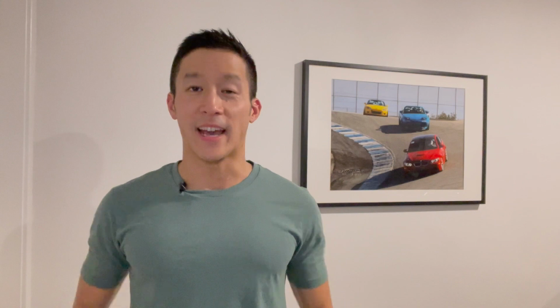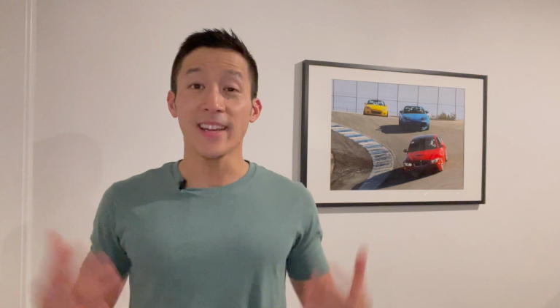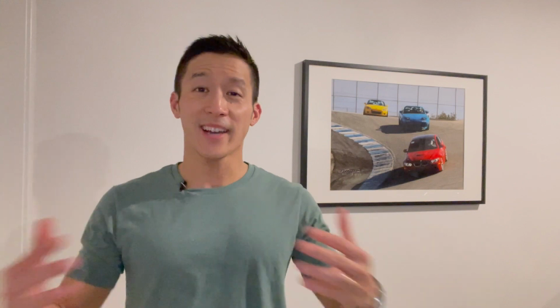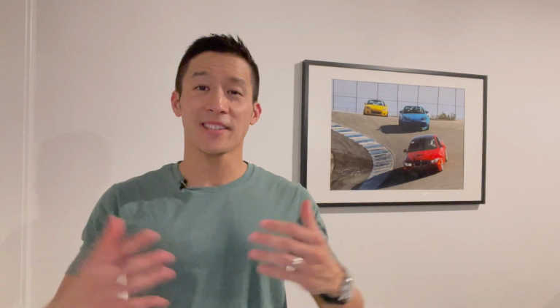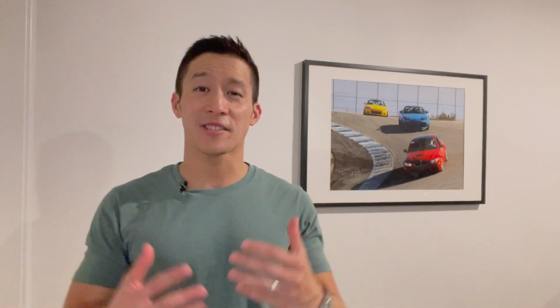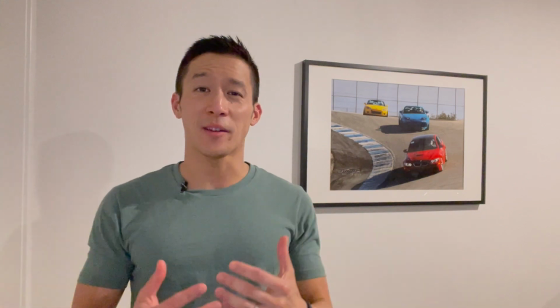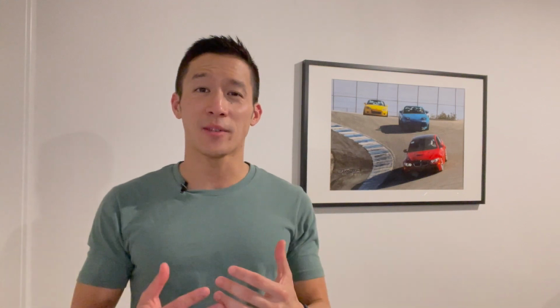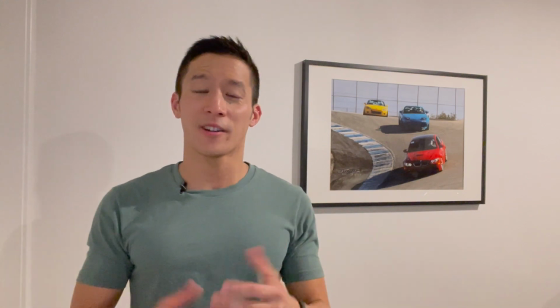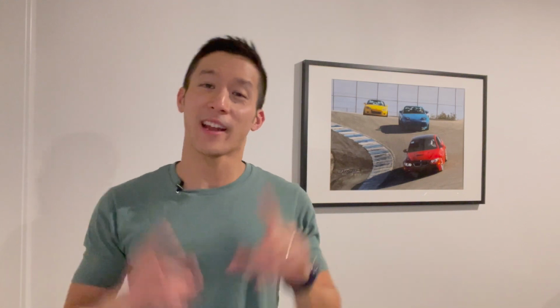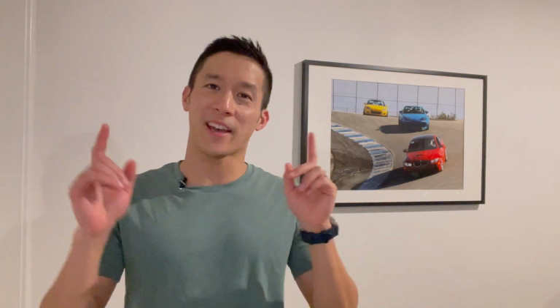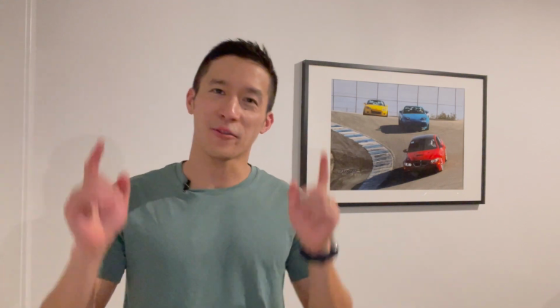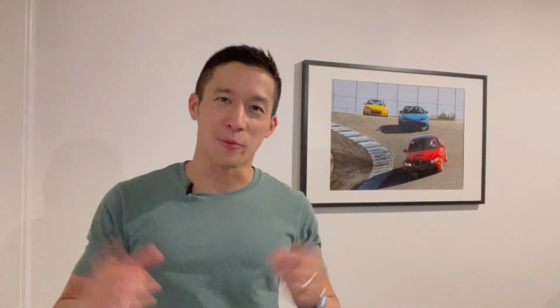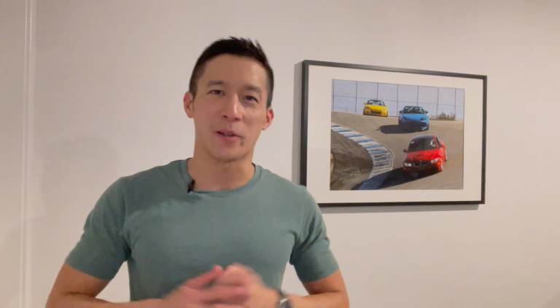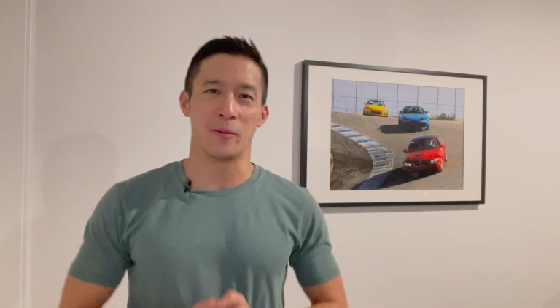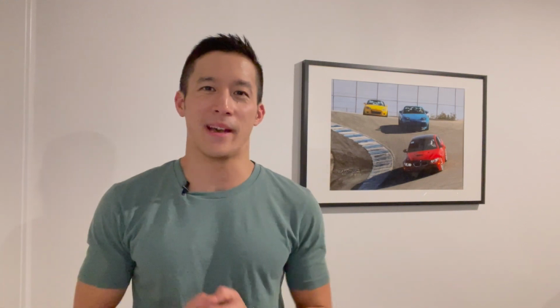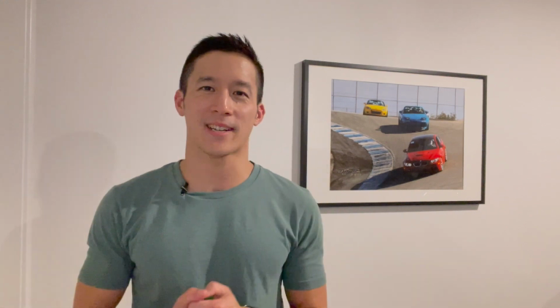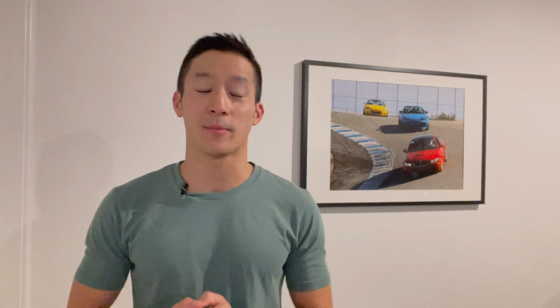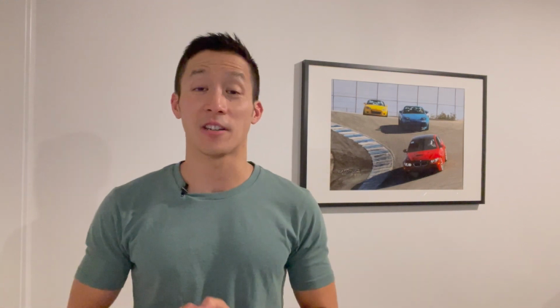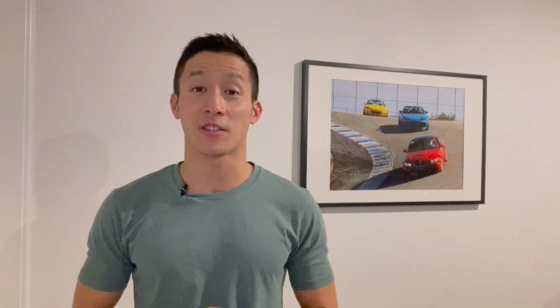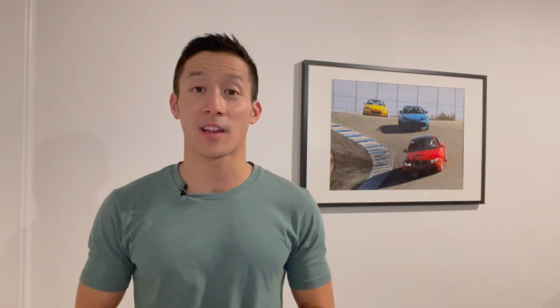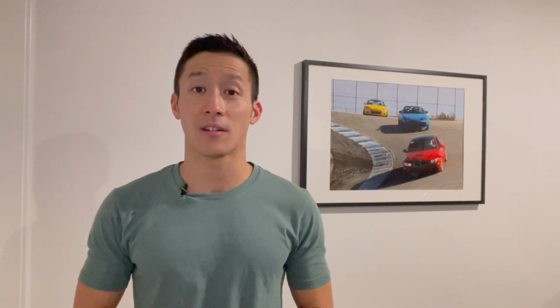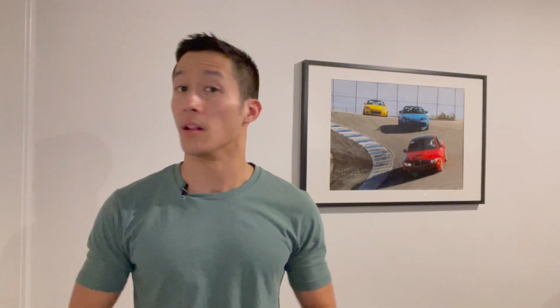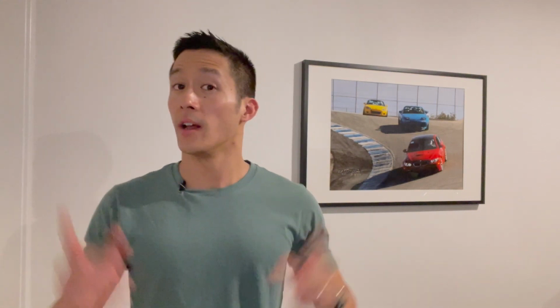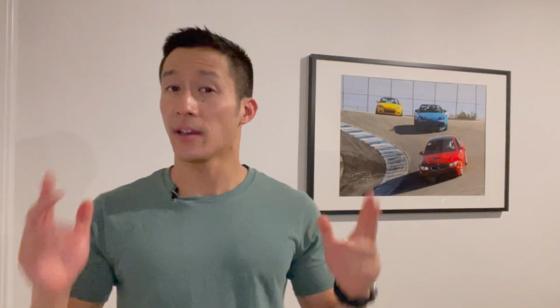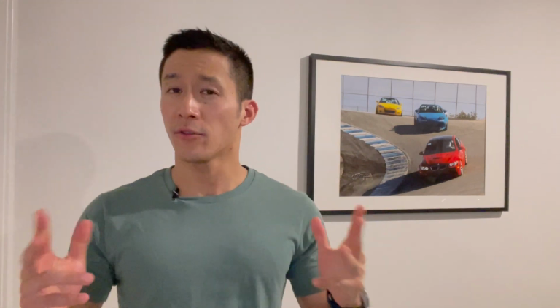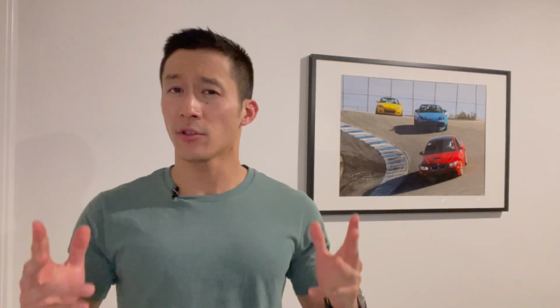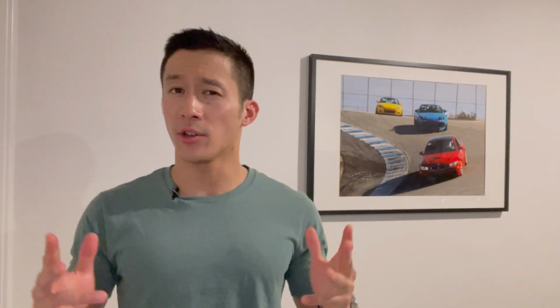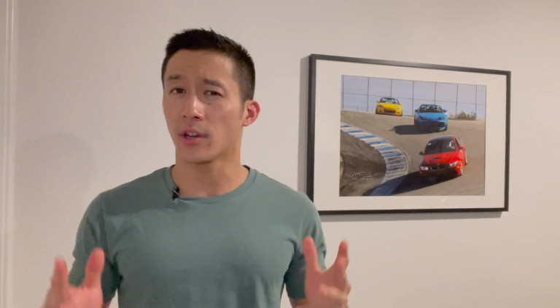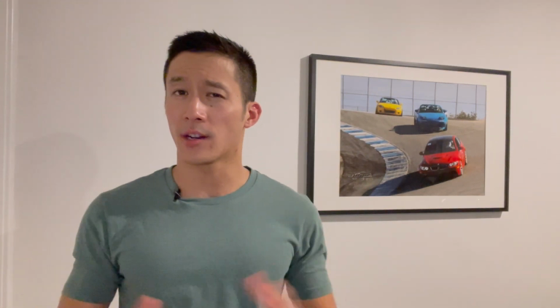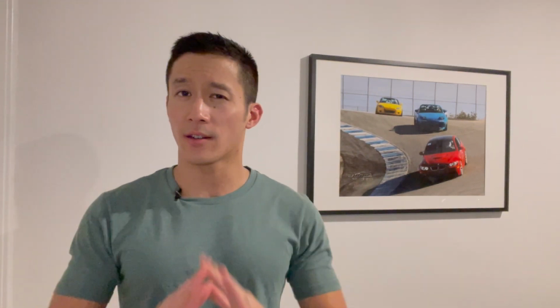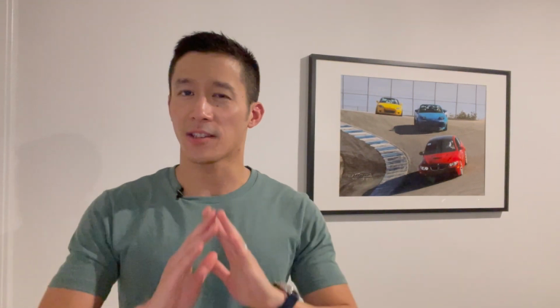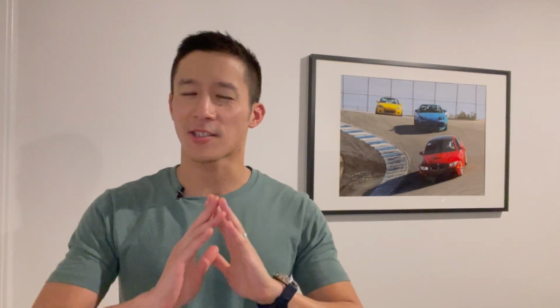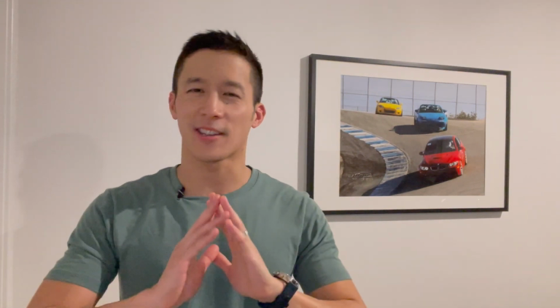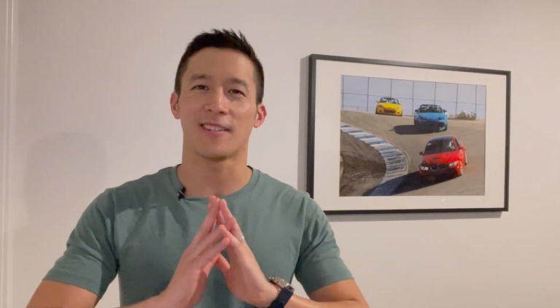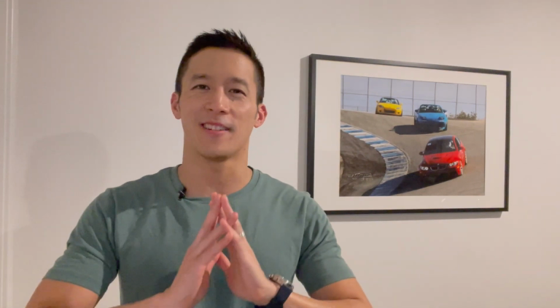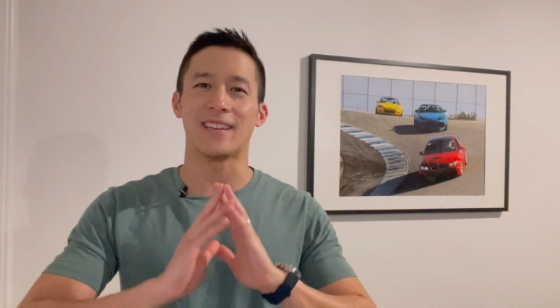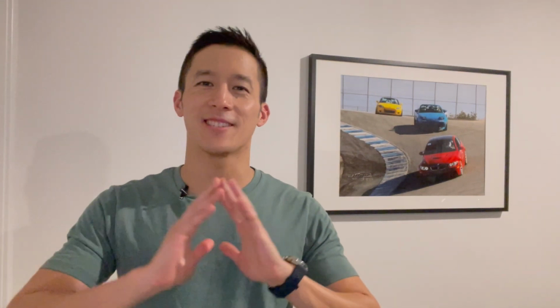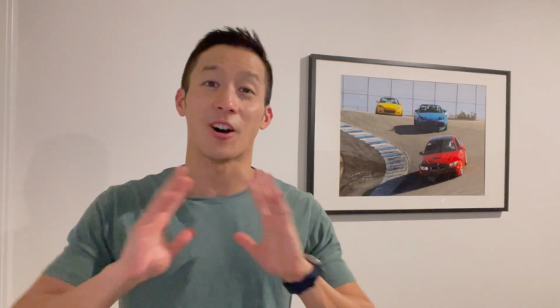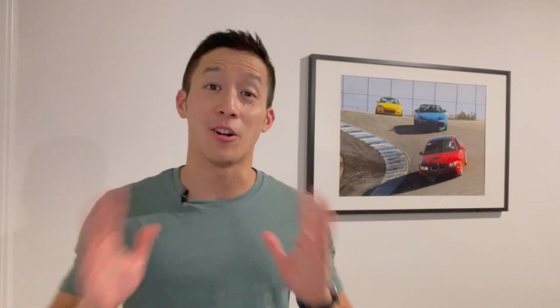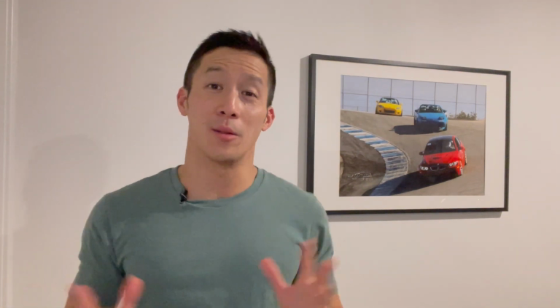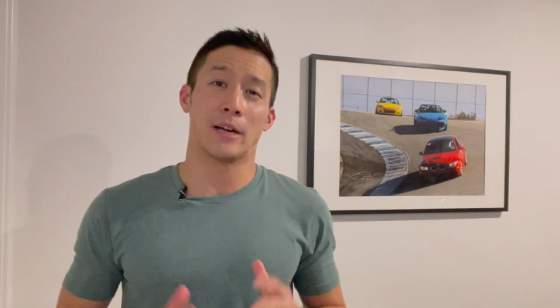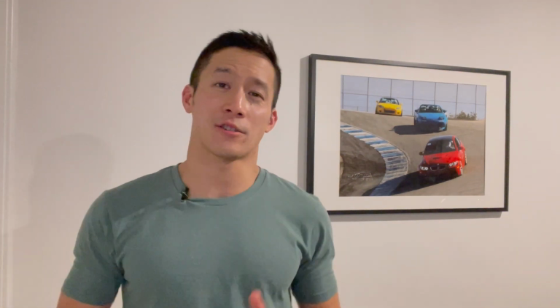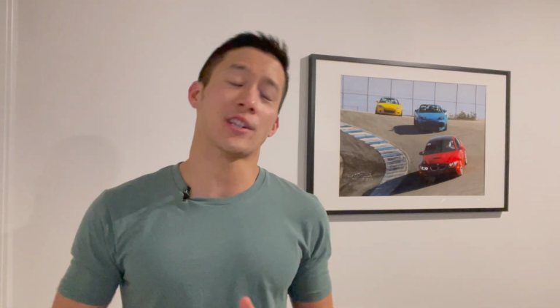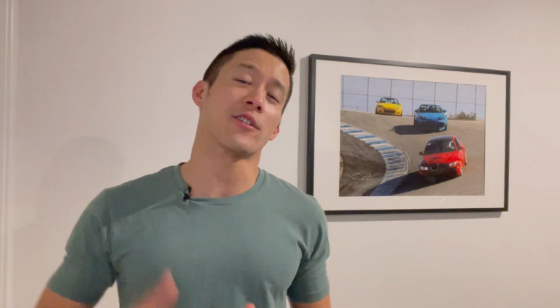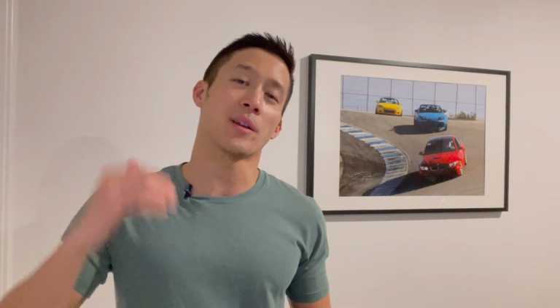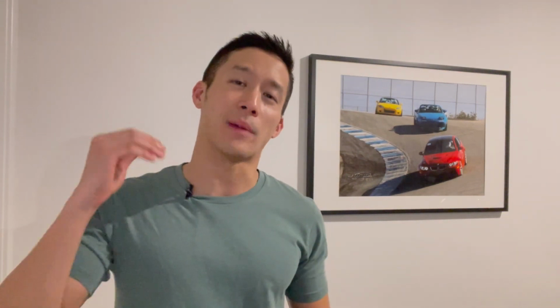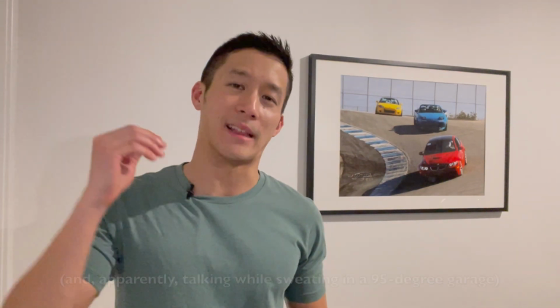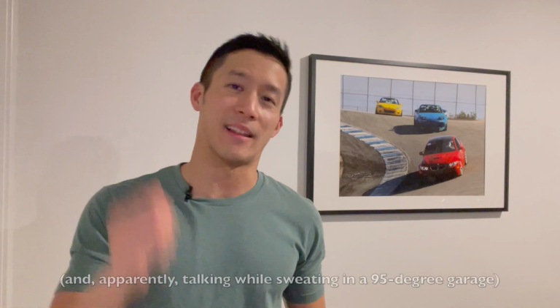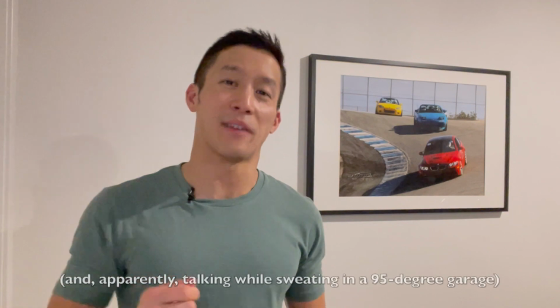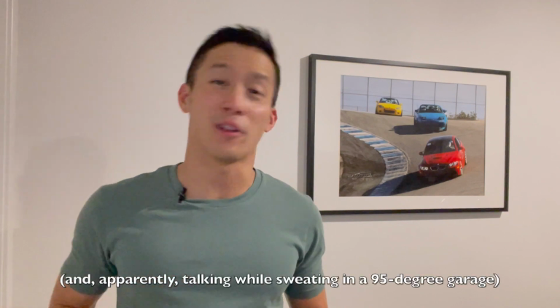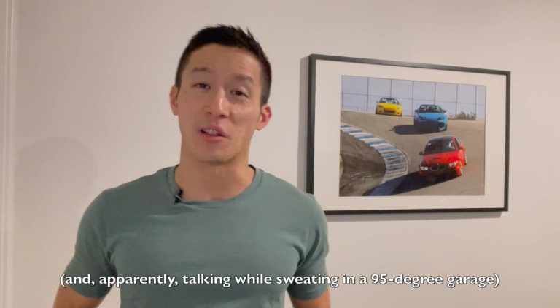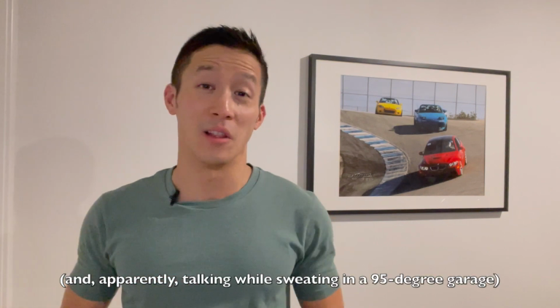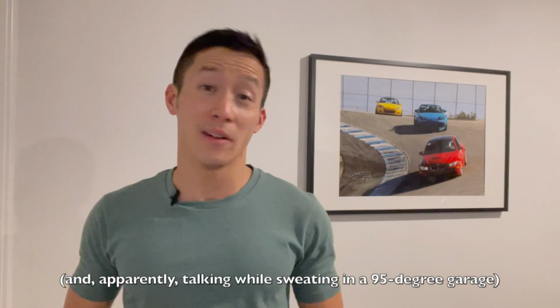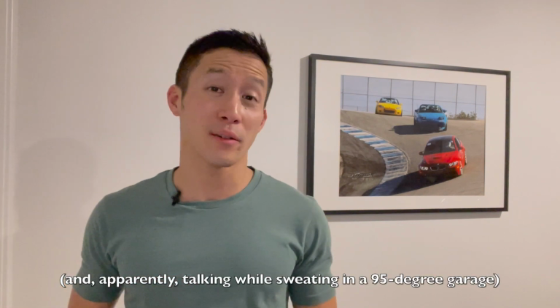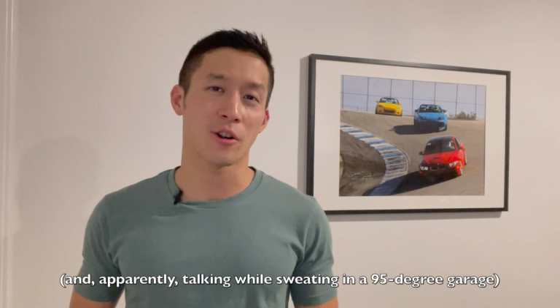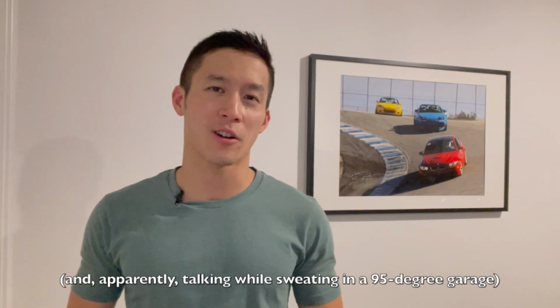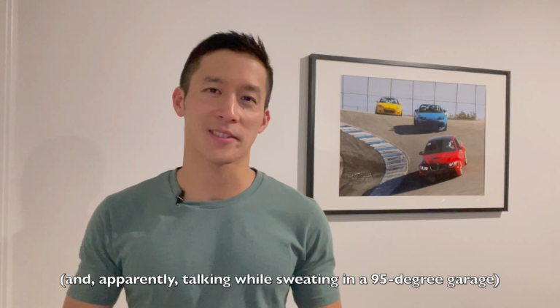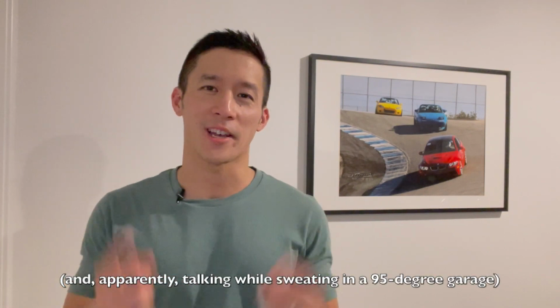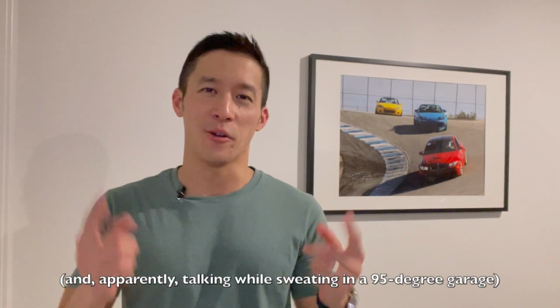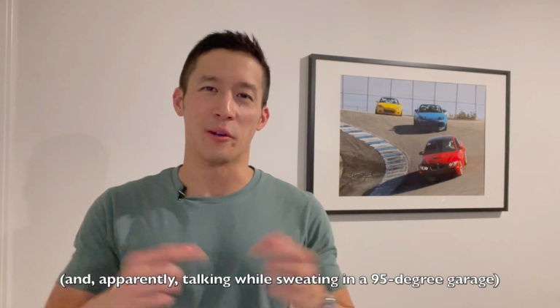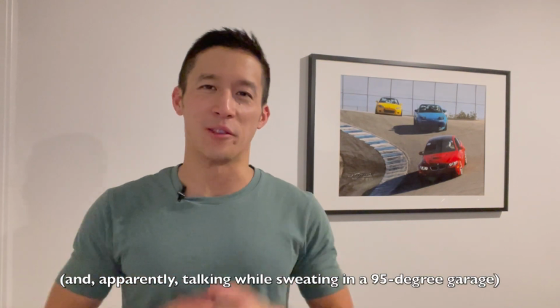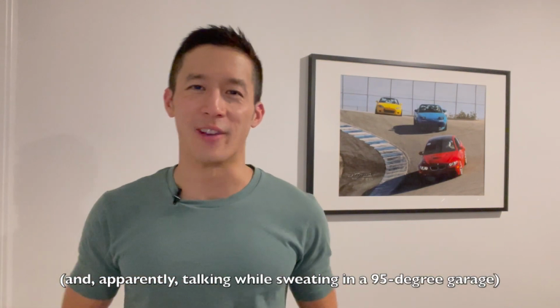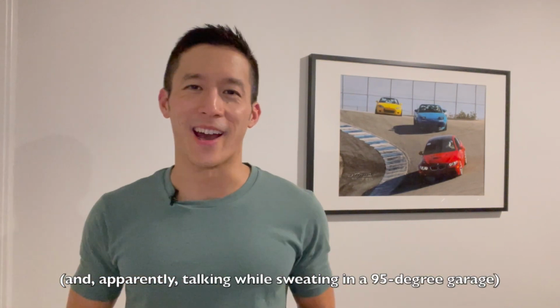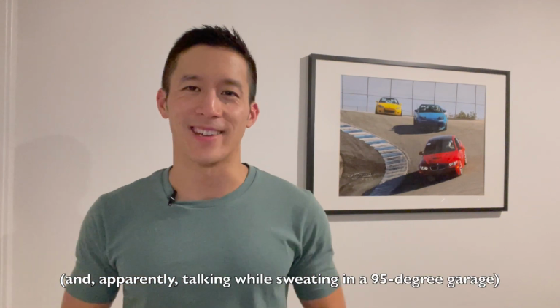Hey guys, James here and welcome back to my channel. If you're new here, this channel is all about sharing my lifelong love of cars with you guys.